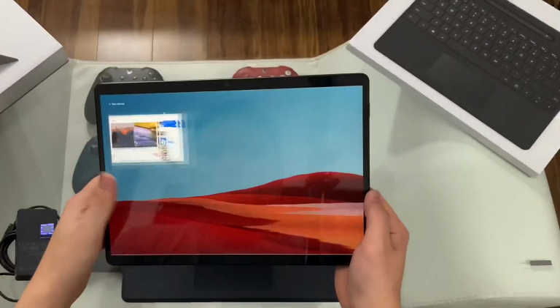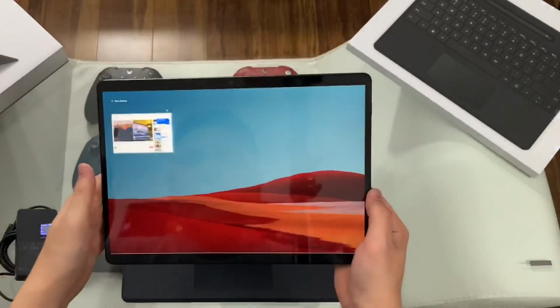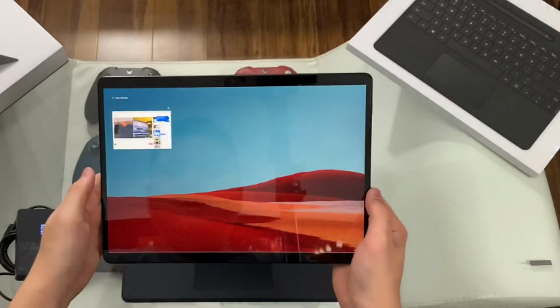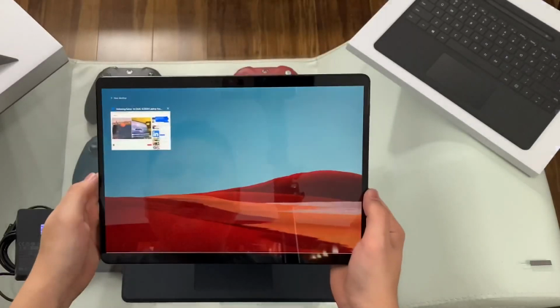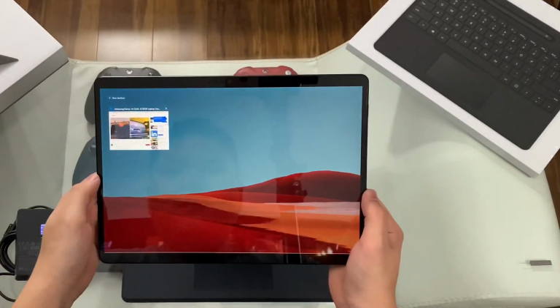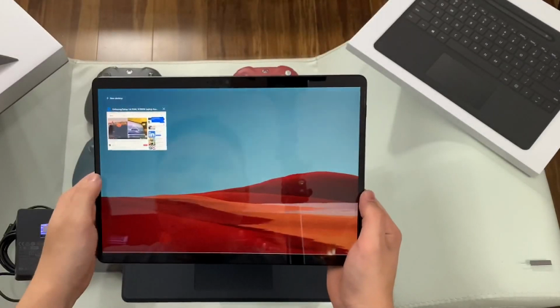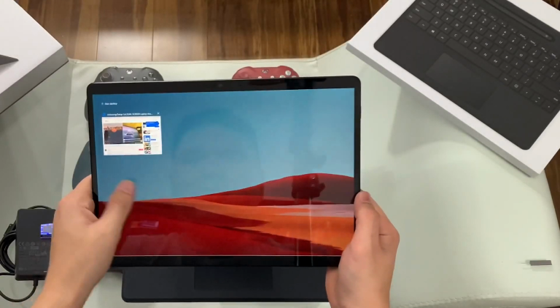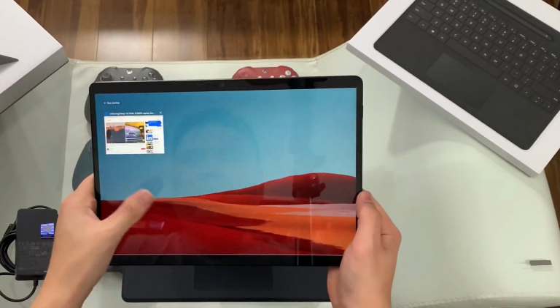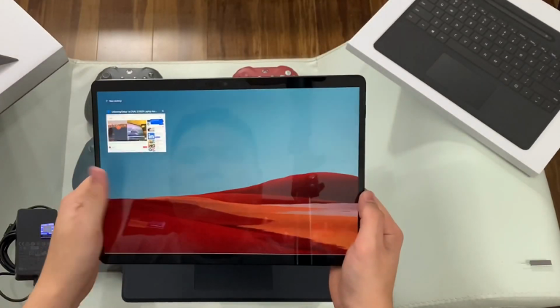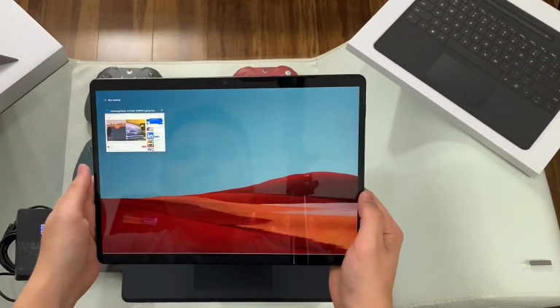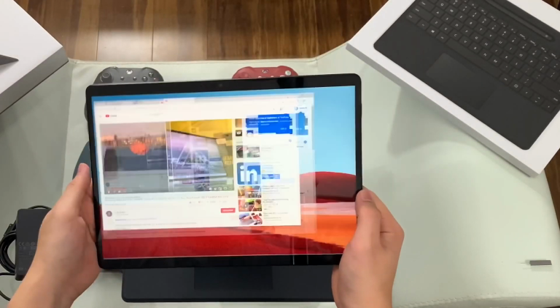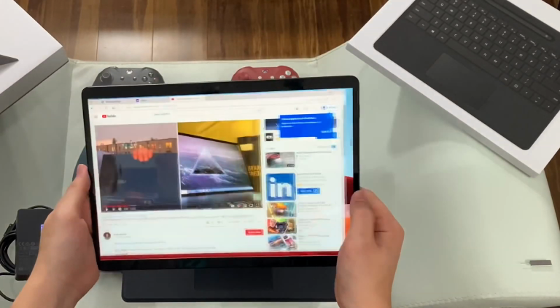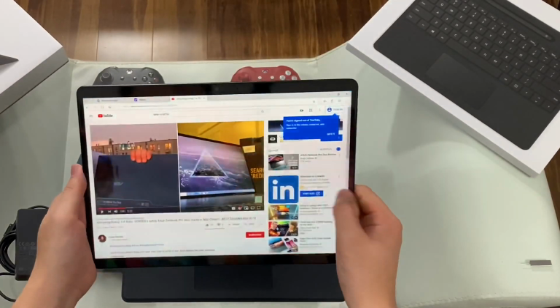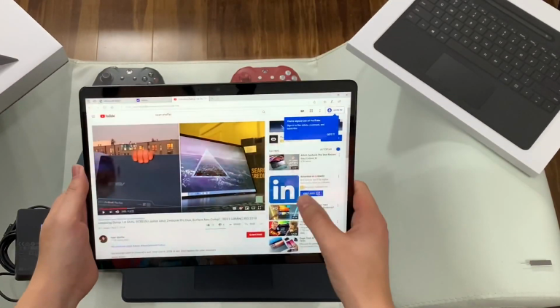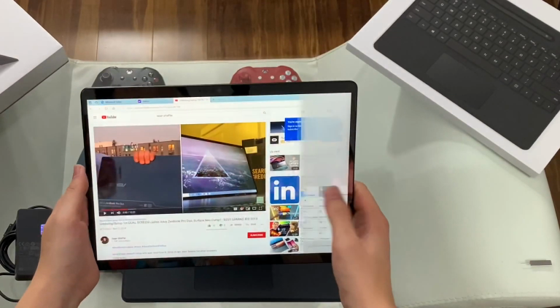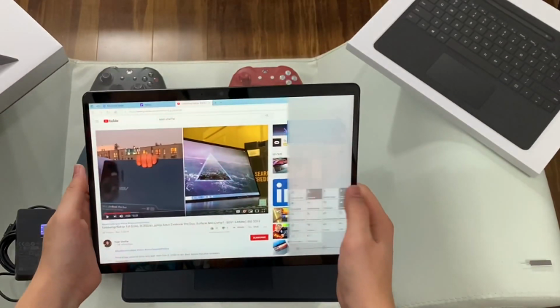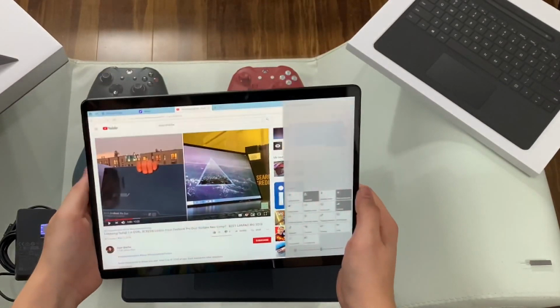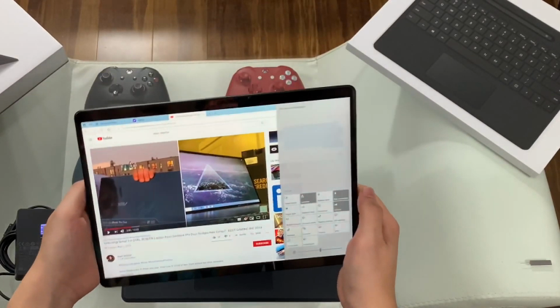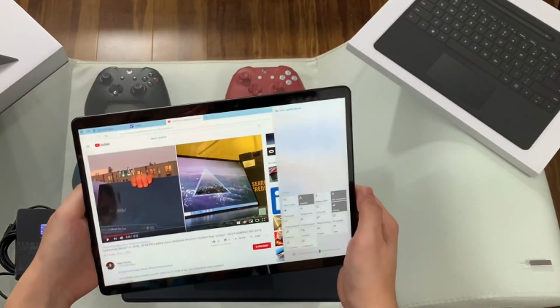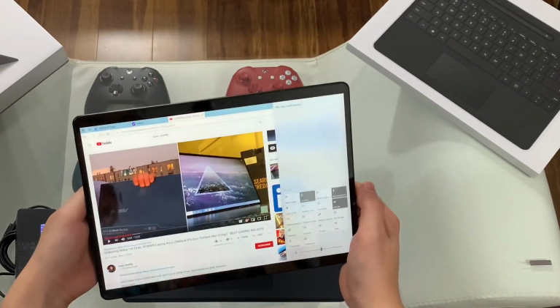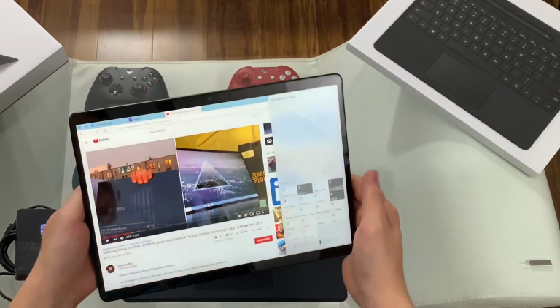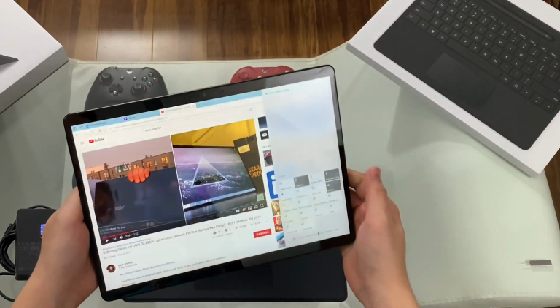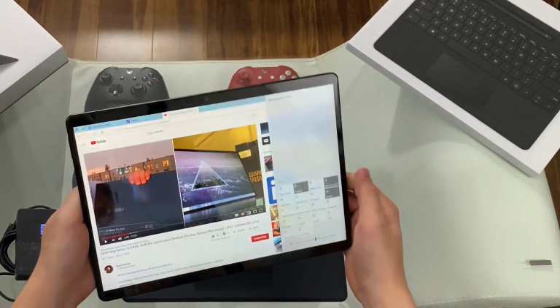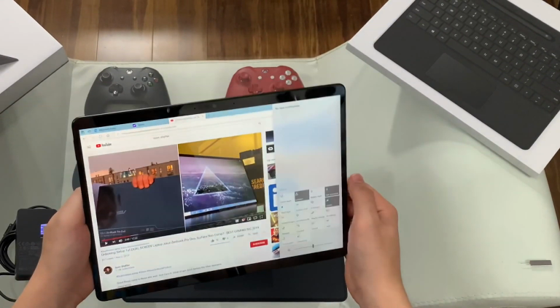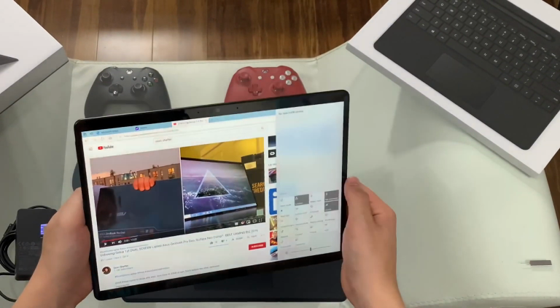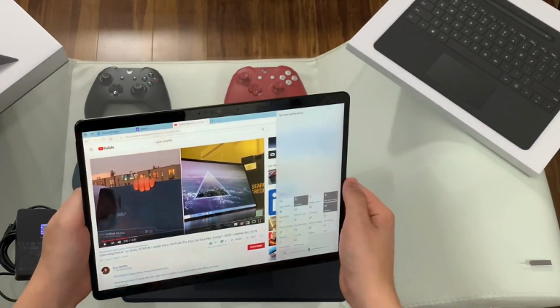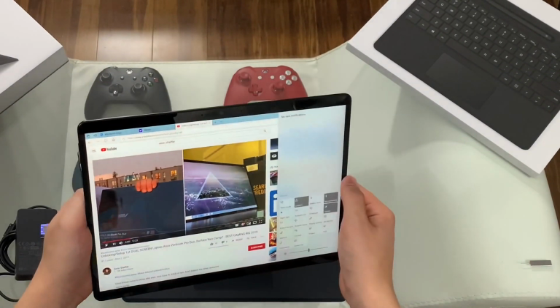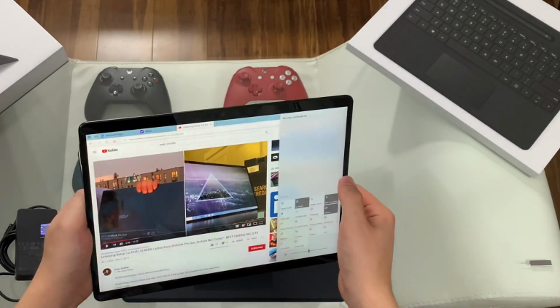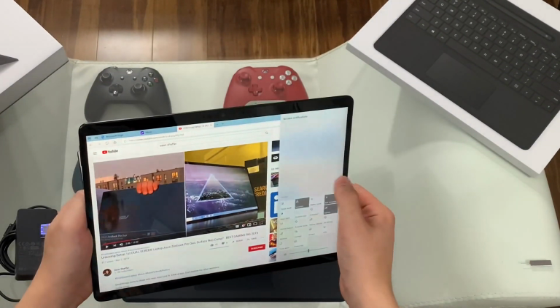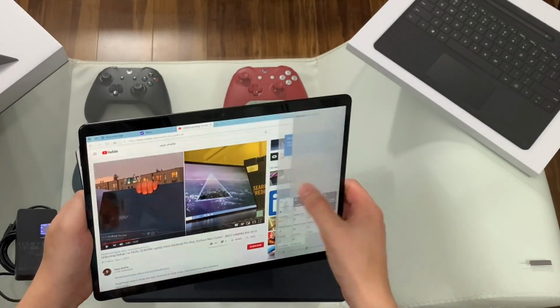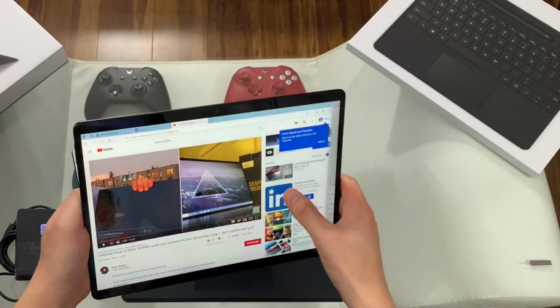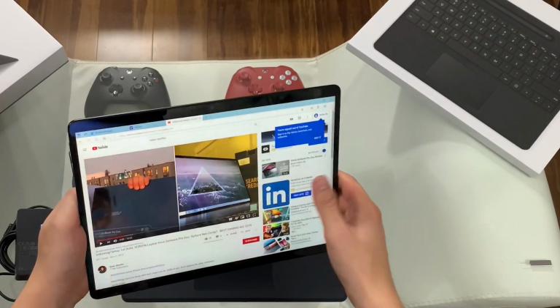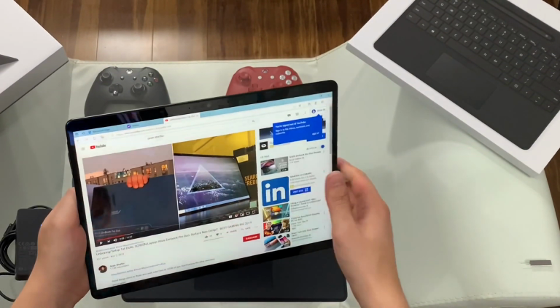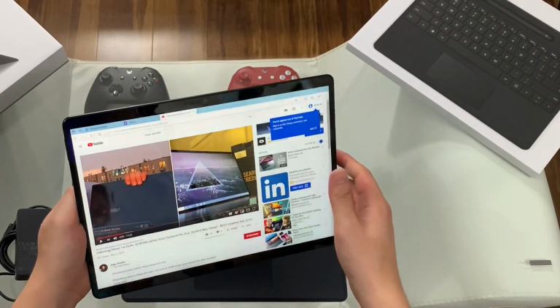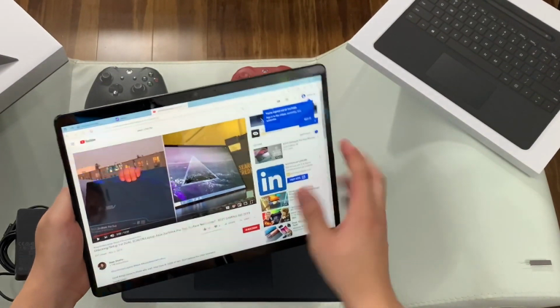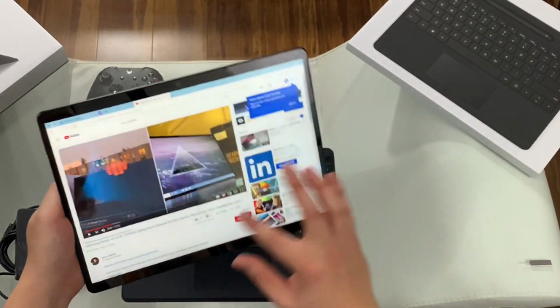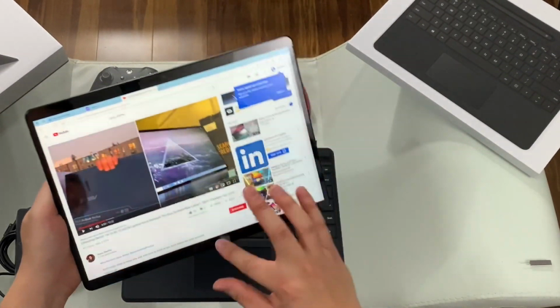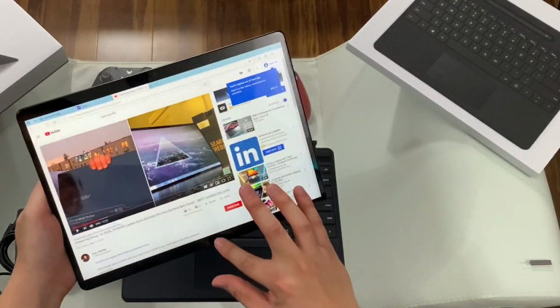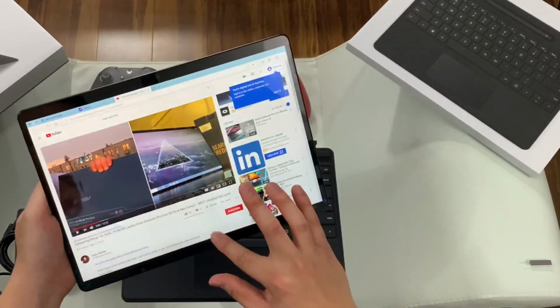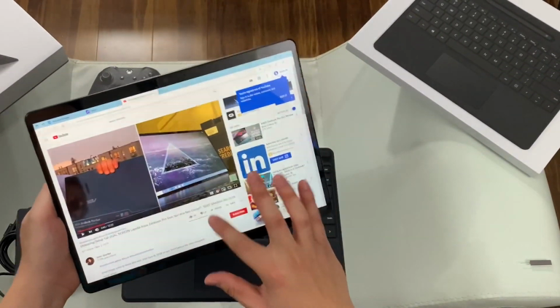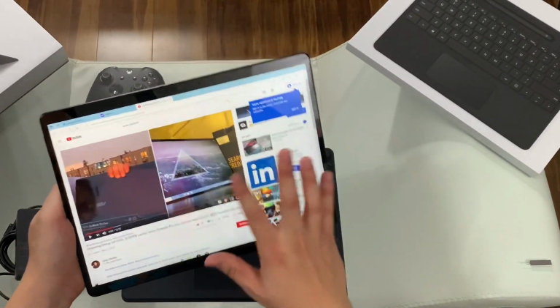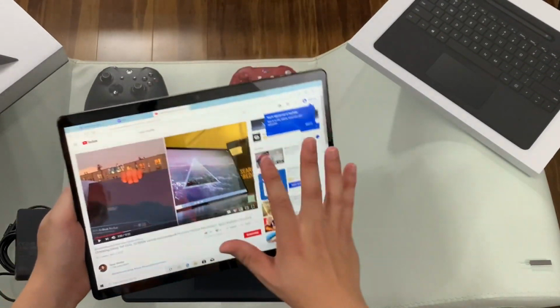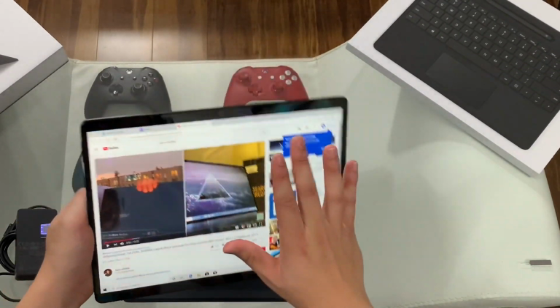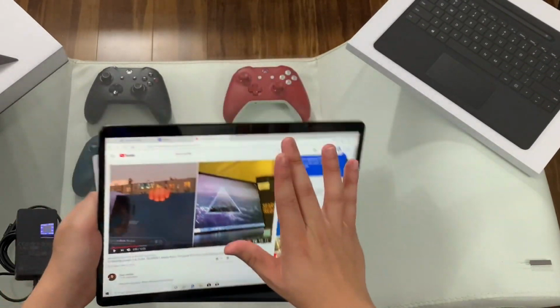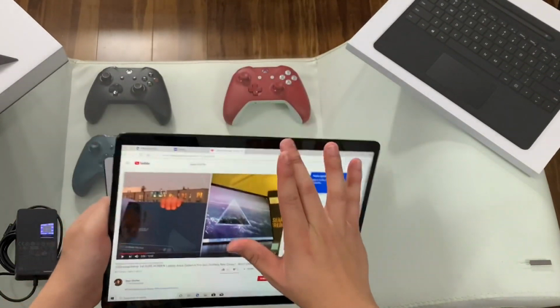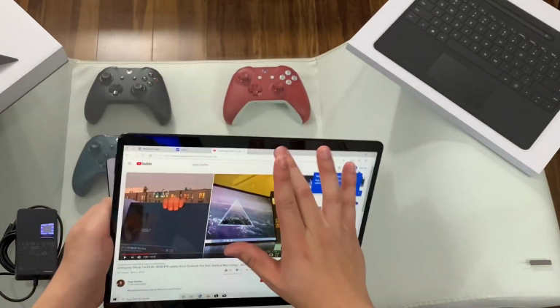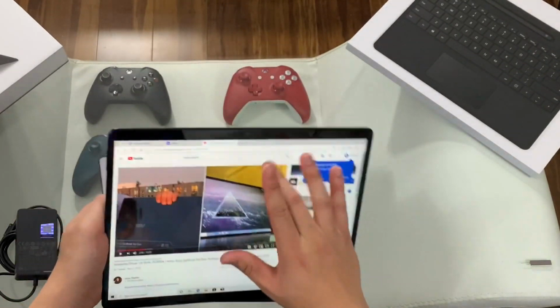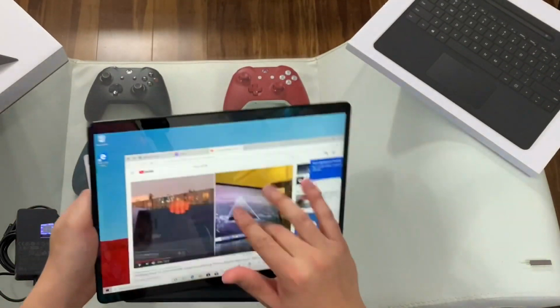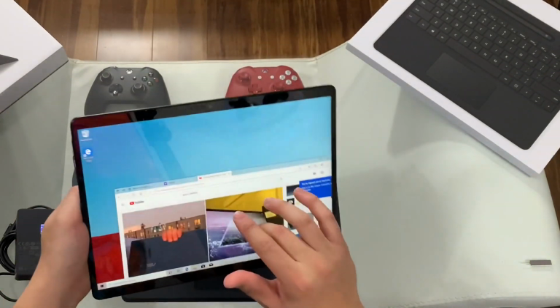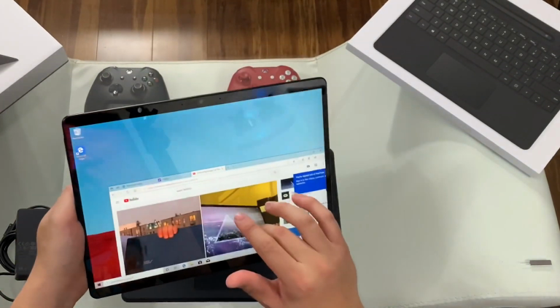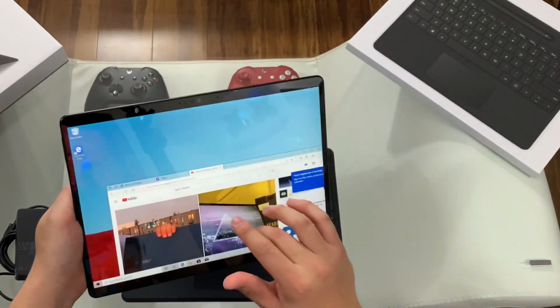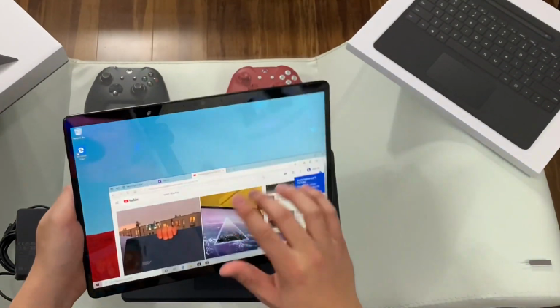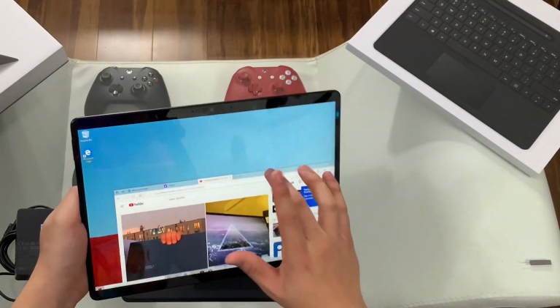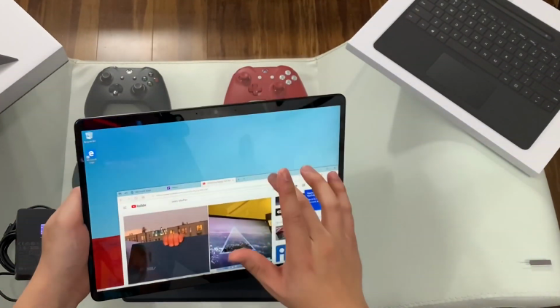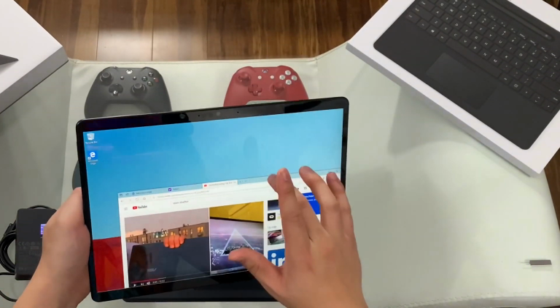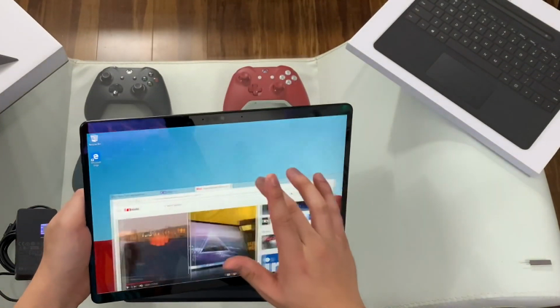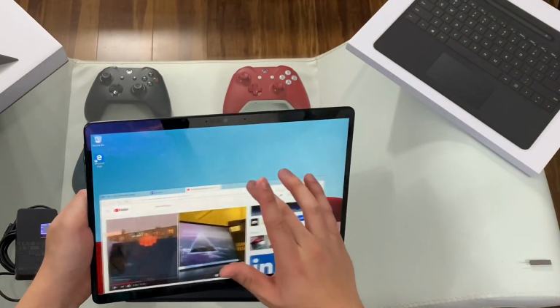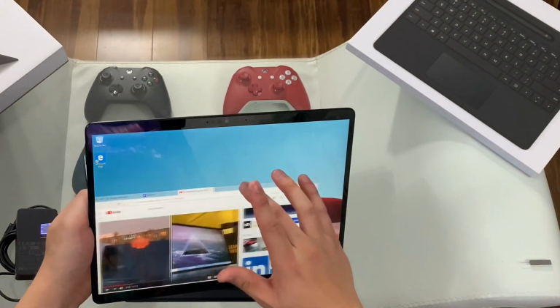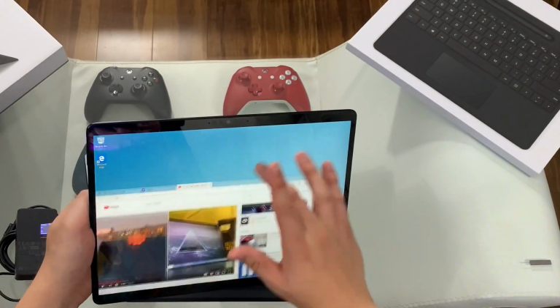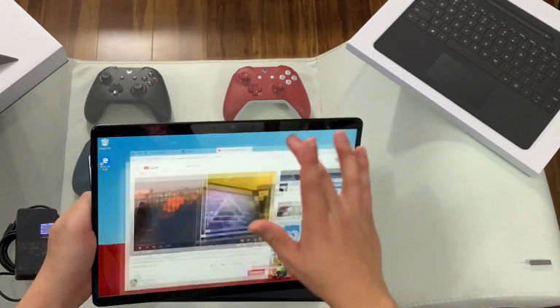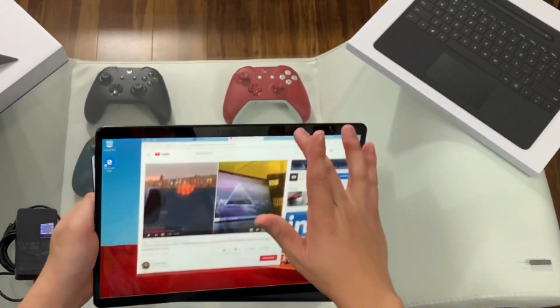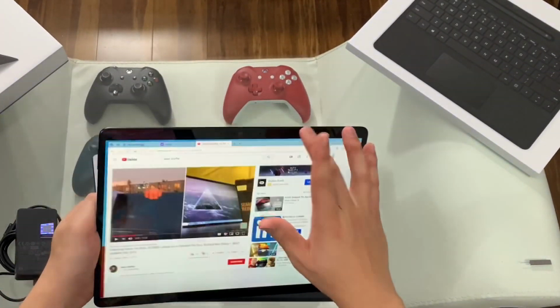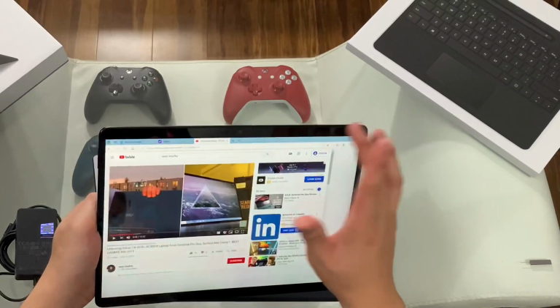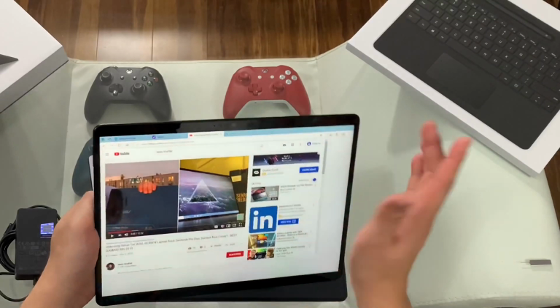If you swipe from the left, that's multitasking. Swipe from the right gives you this notification dock. Swiping from the bottom or from the top doesn't do anything.